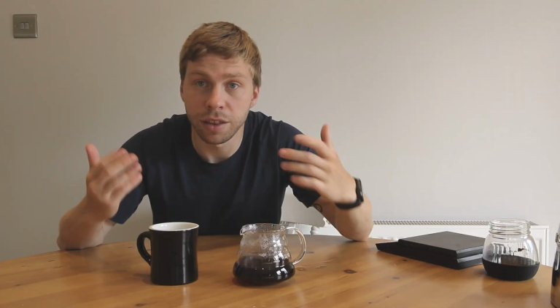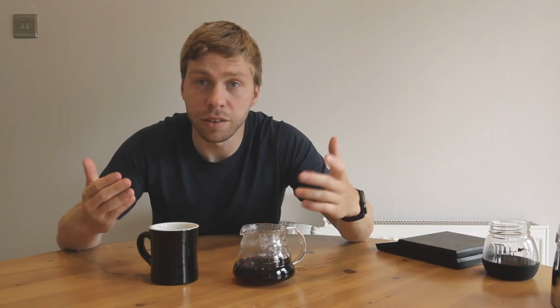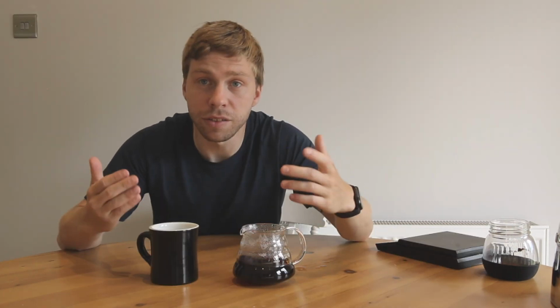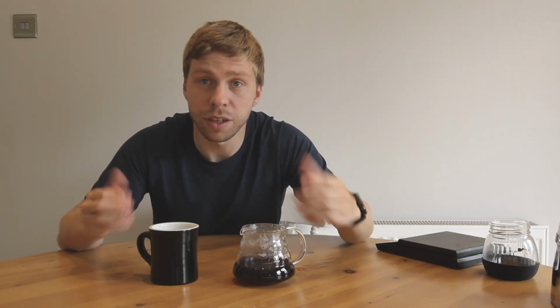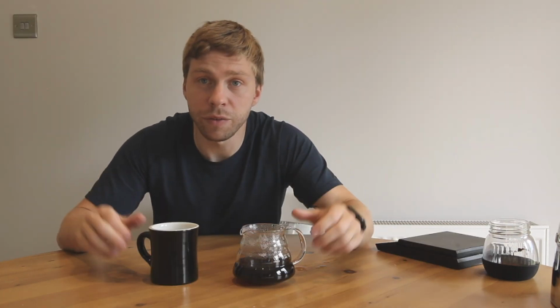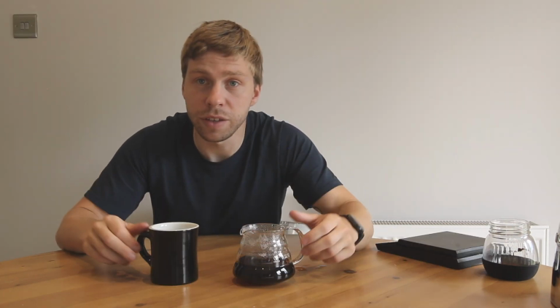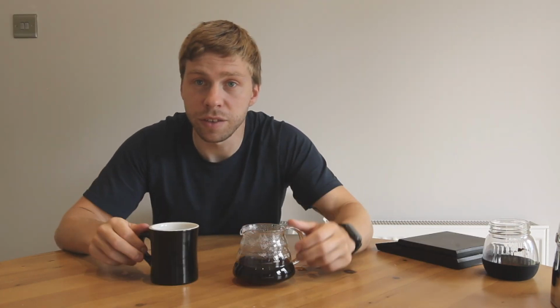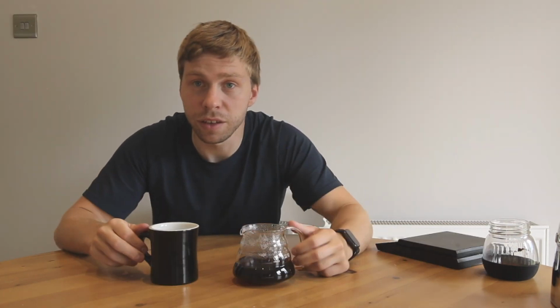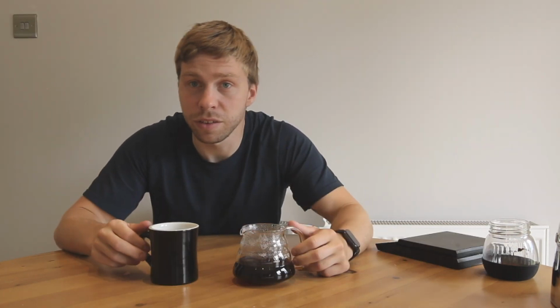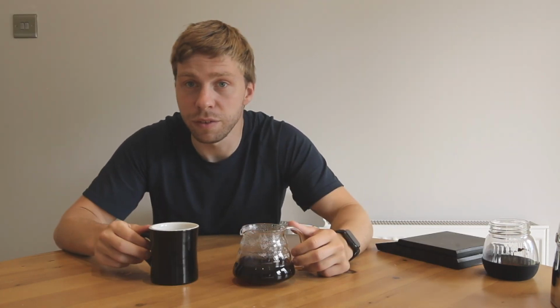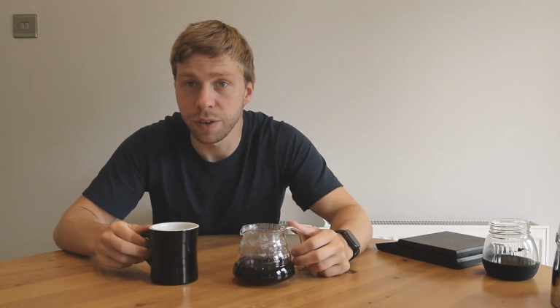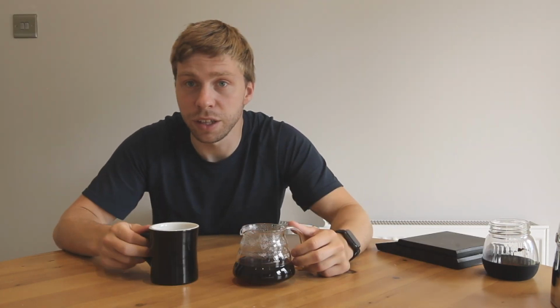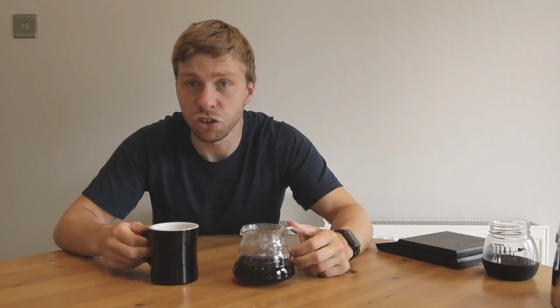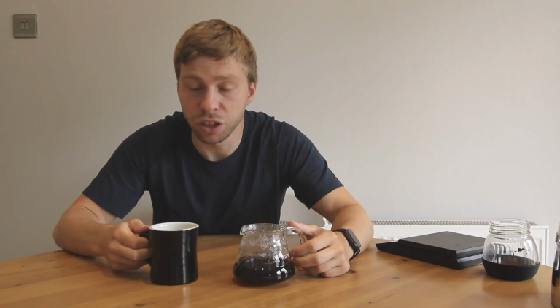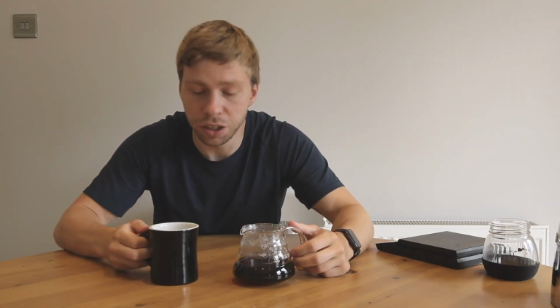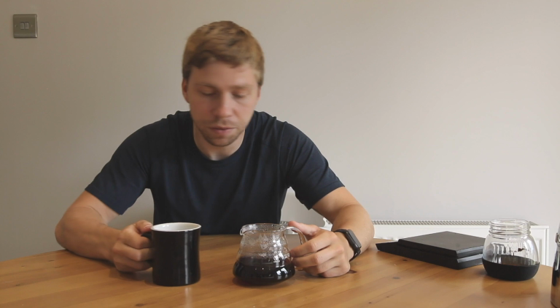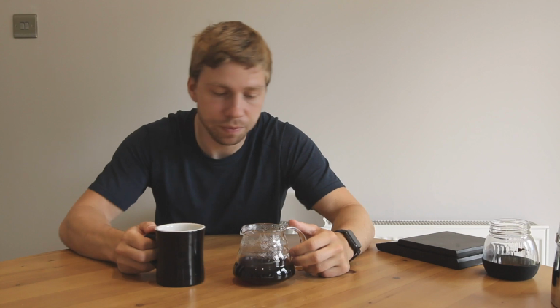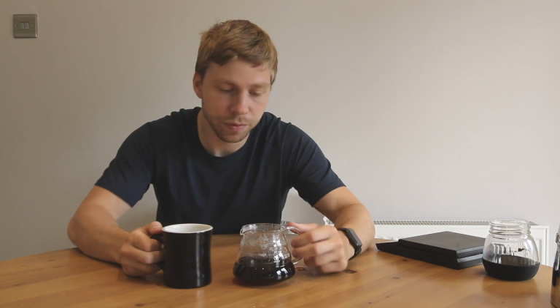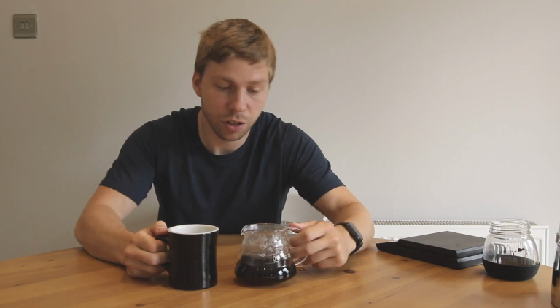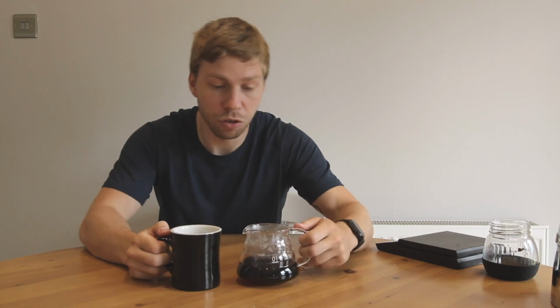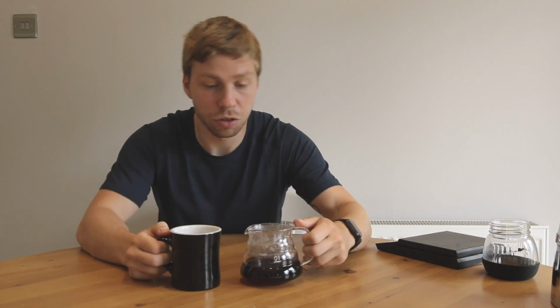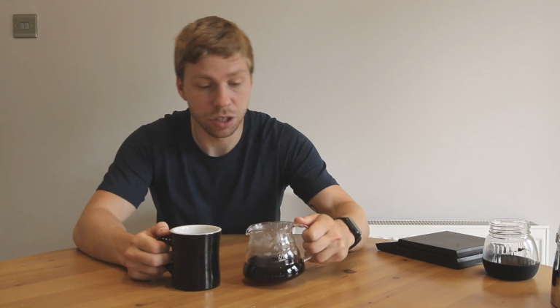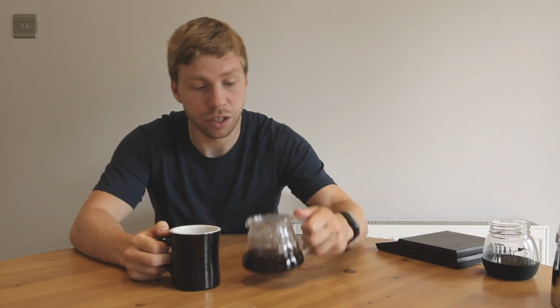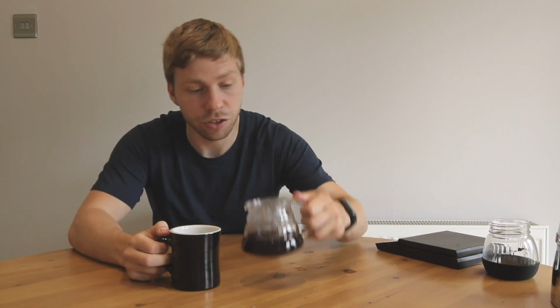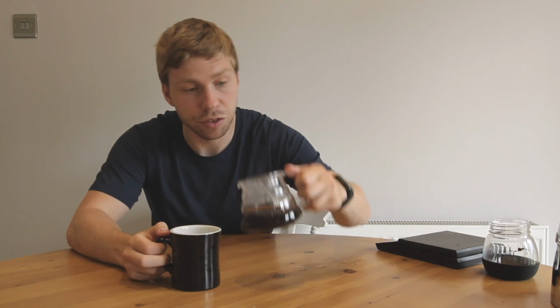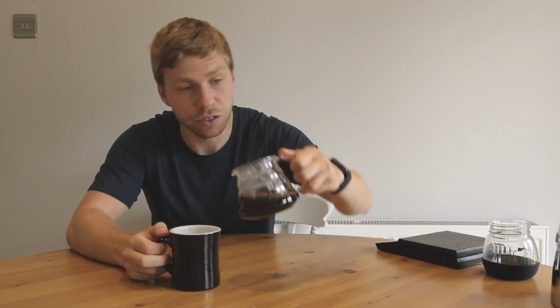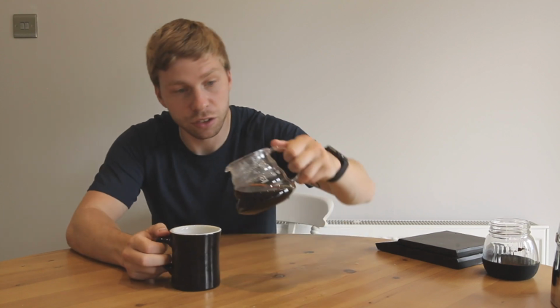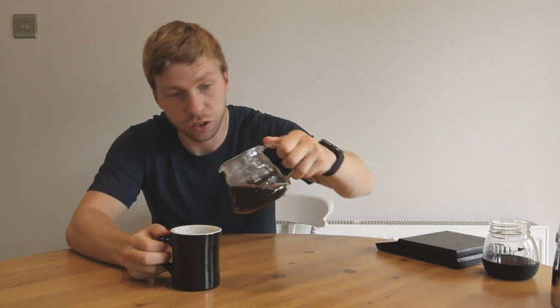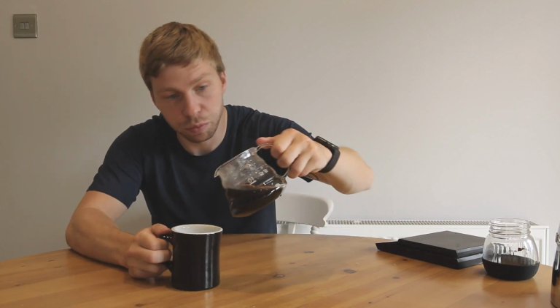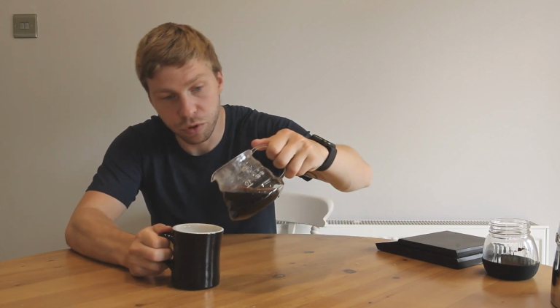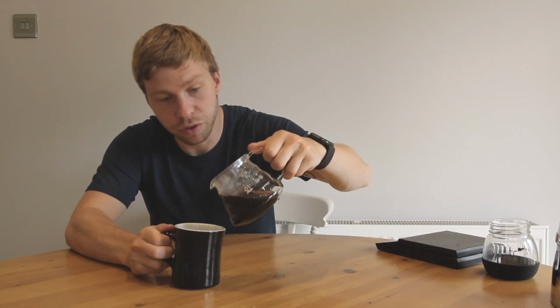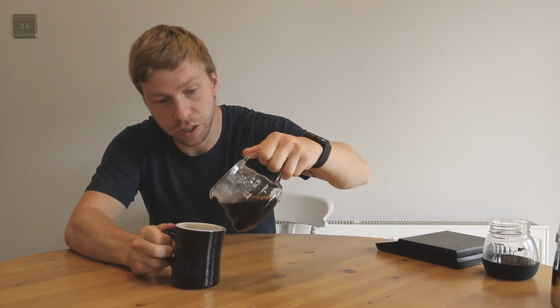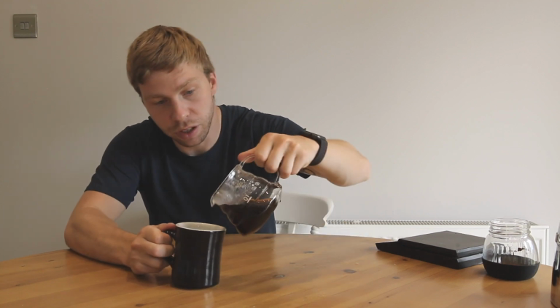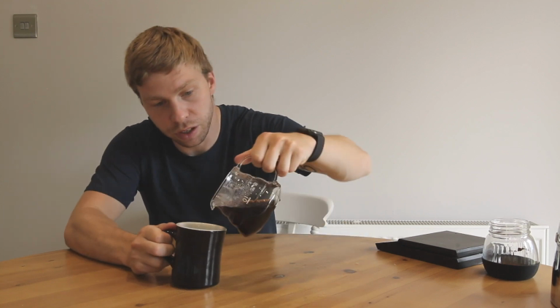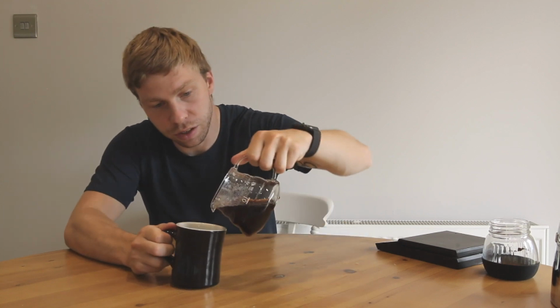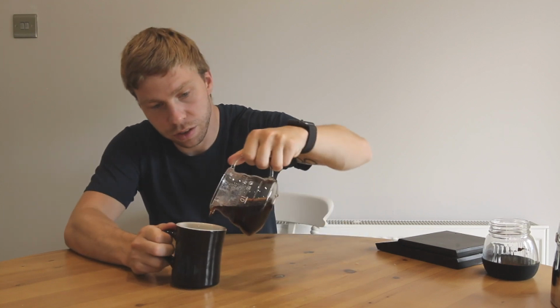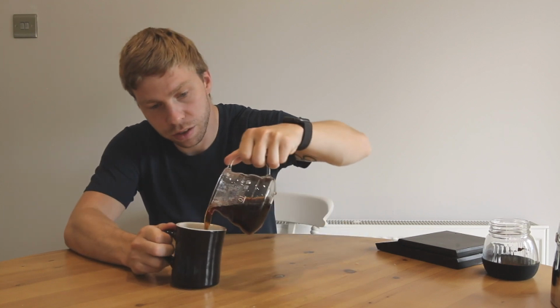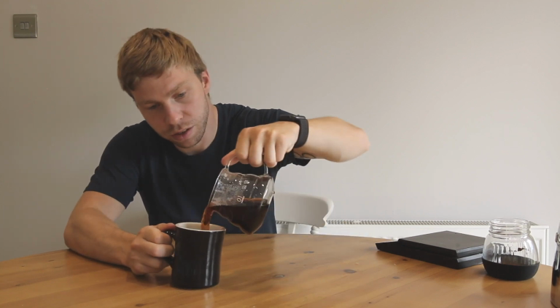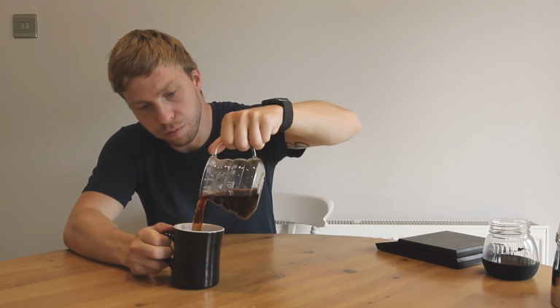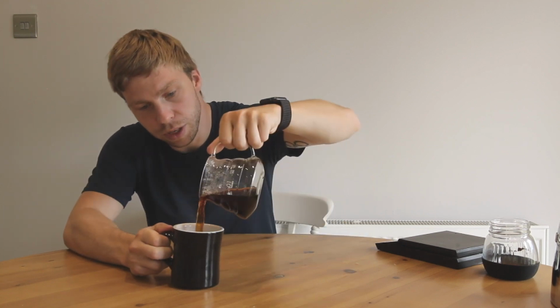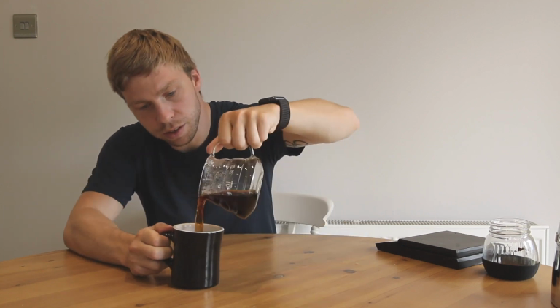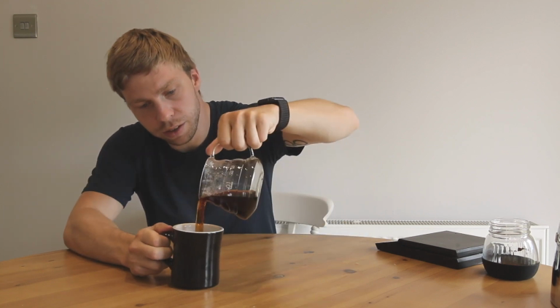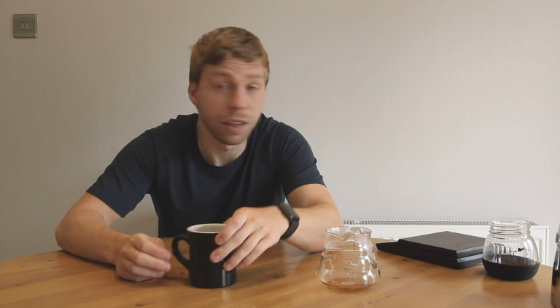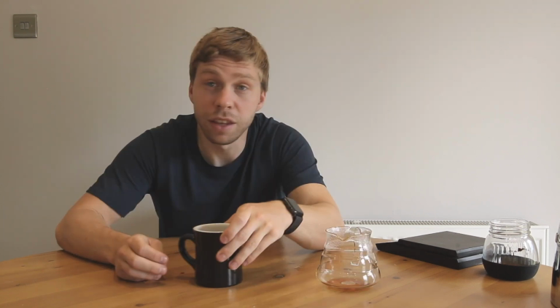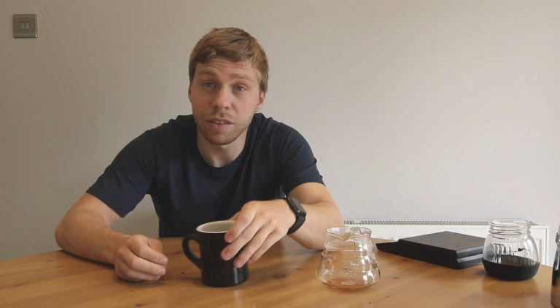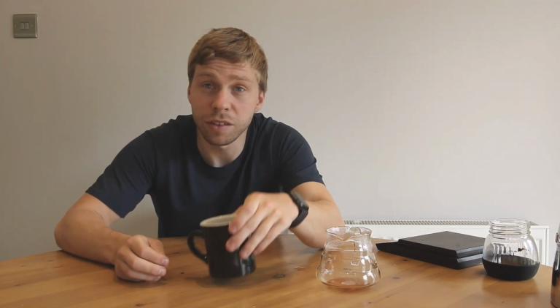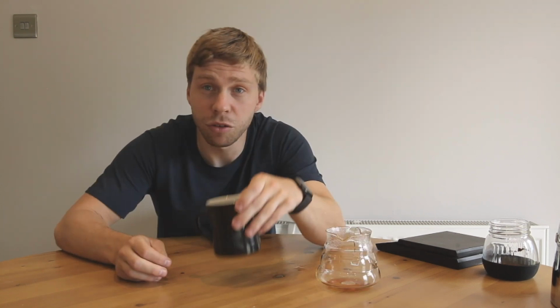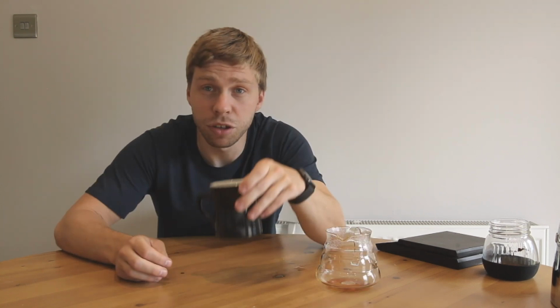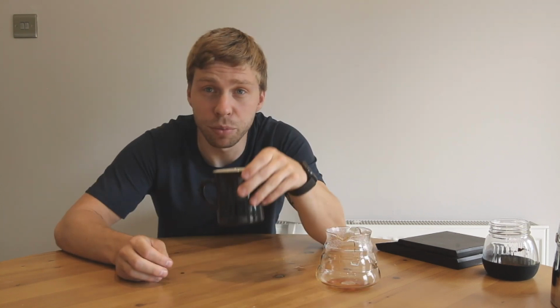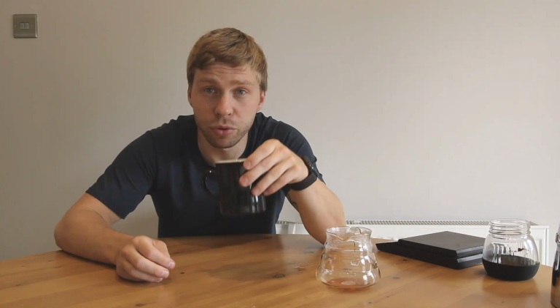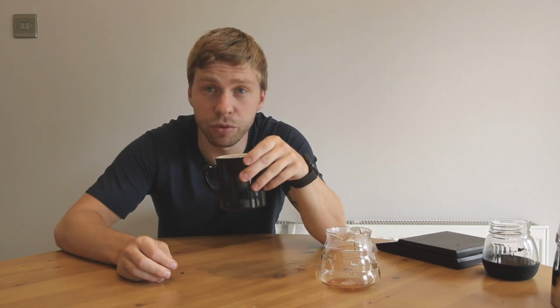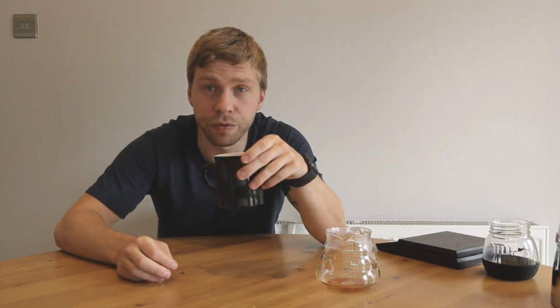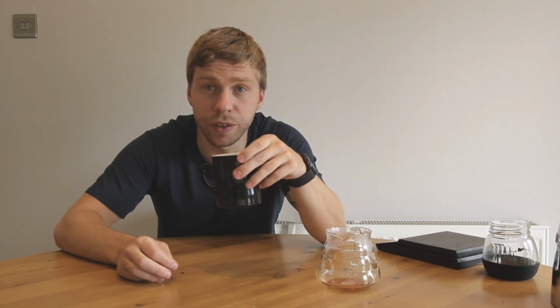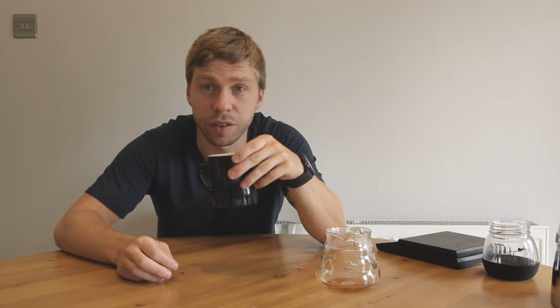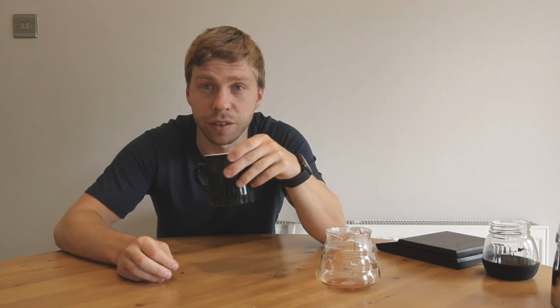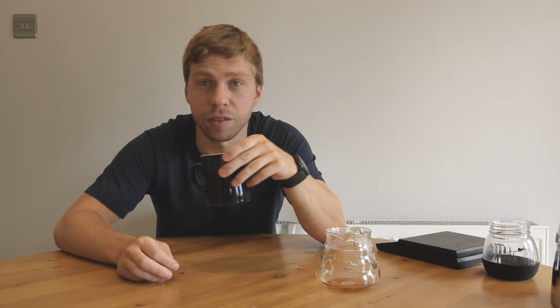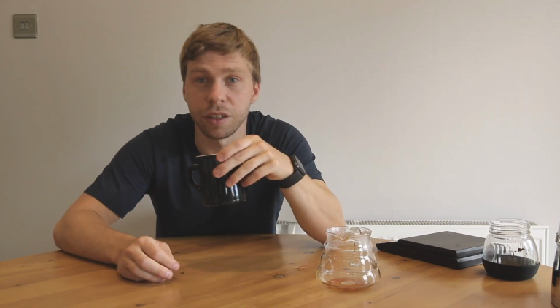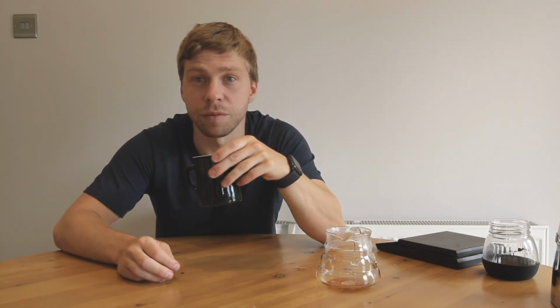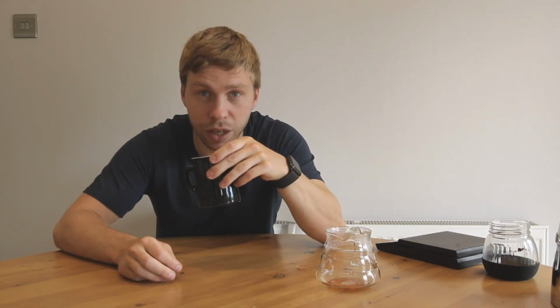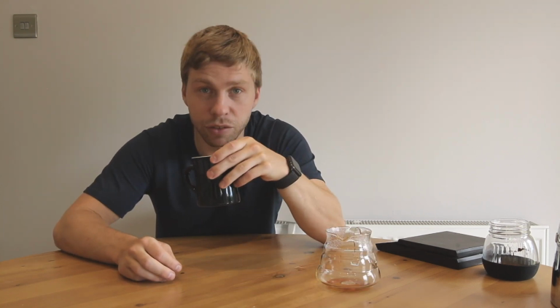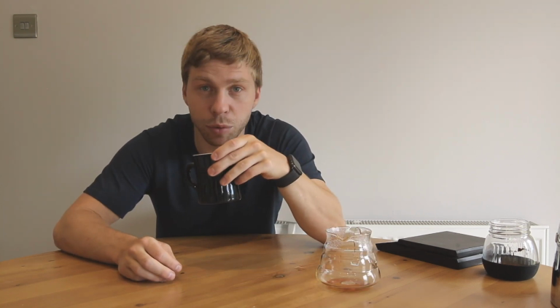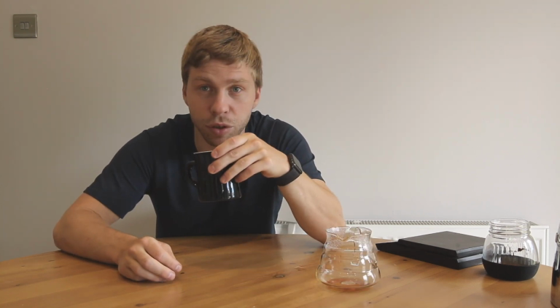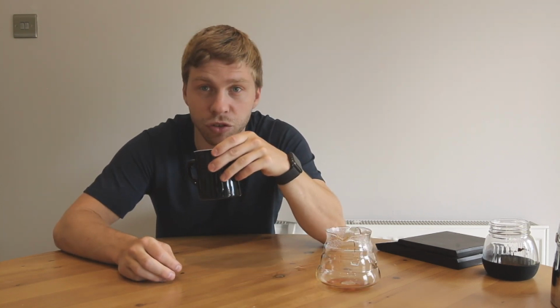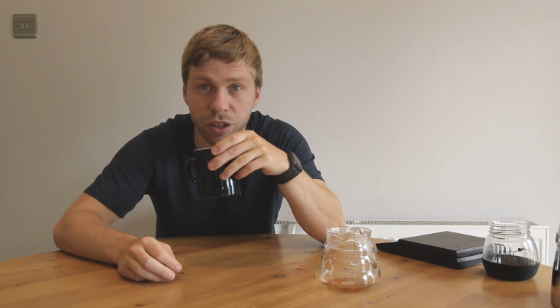This is your V60 finished now. All you need to do is pour it into your mug. And this is how you brew V60 - thanks for watching.